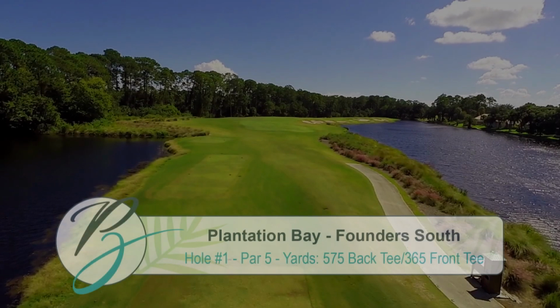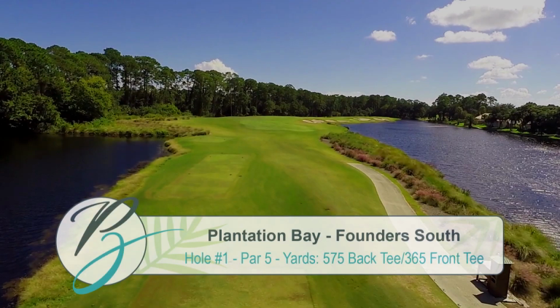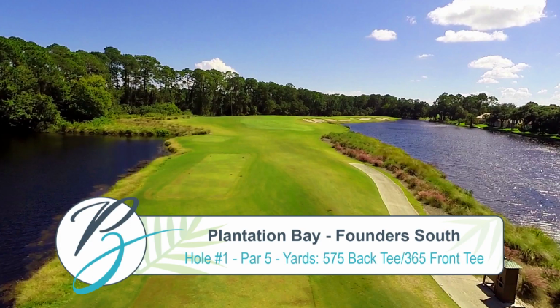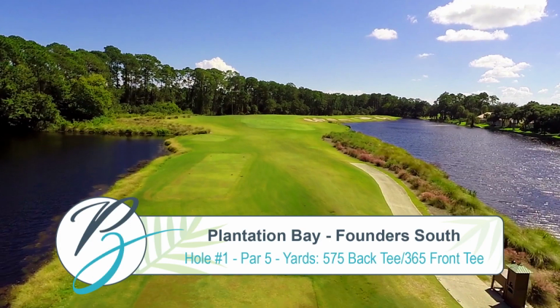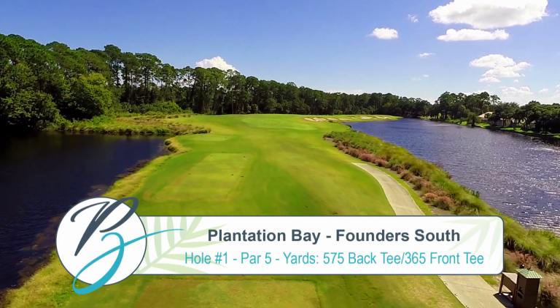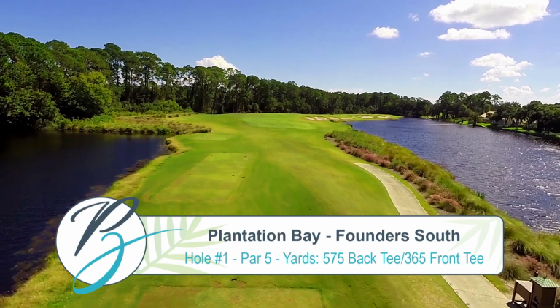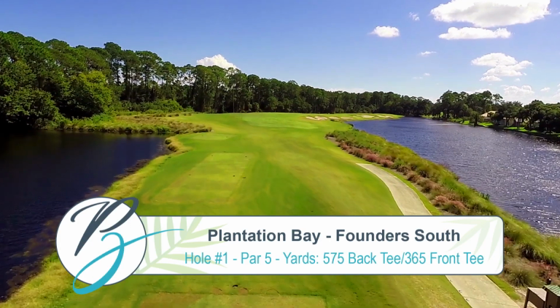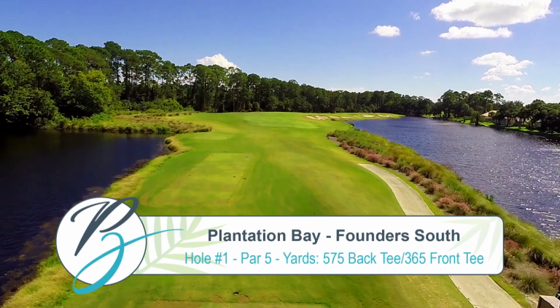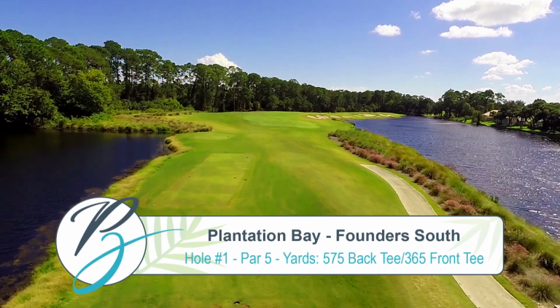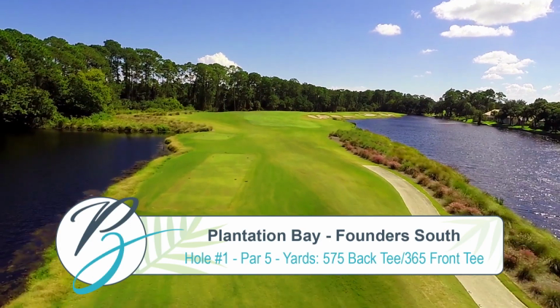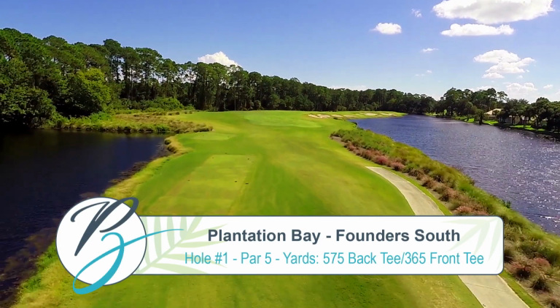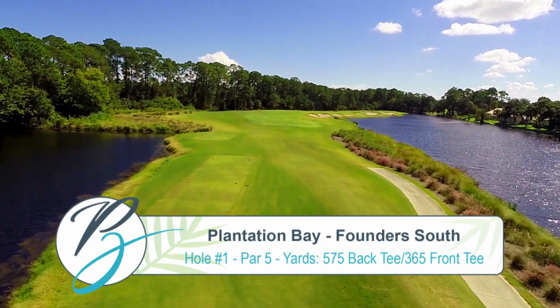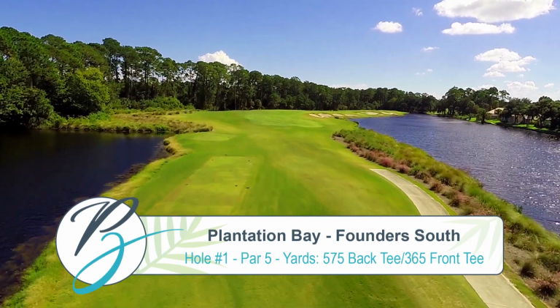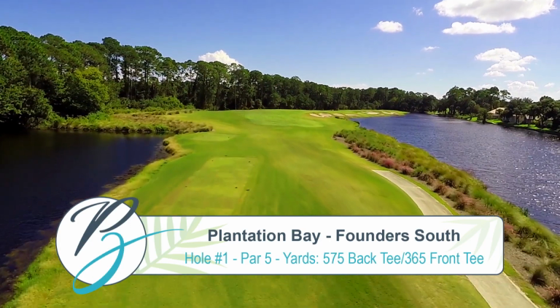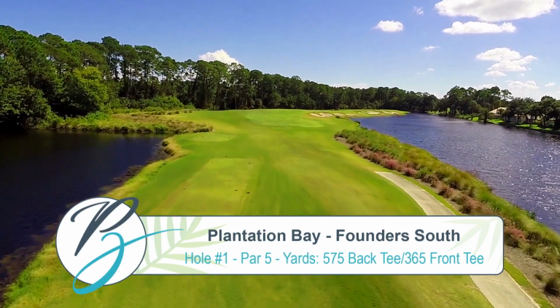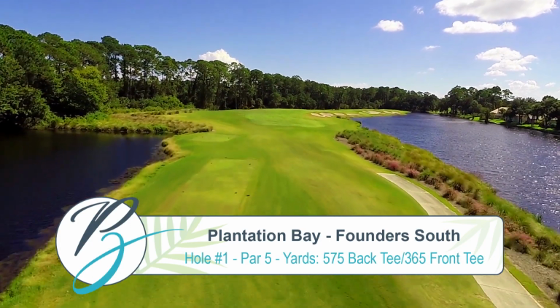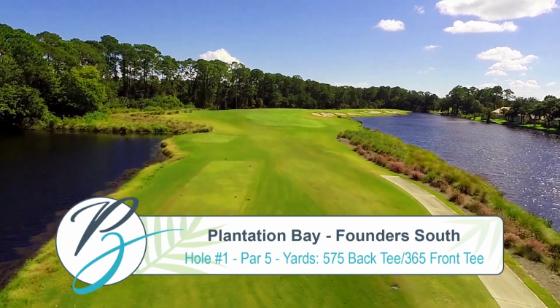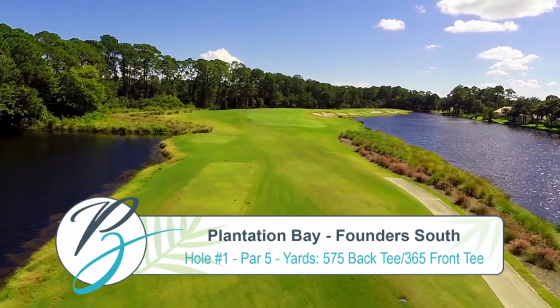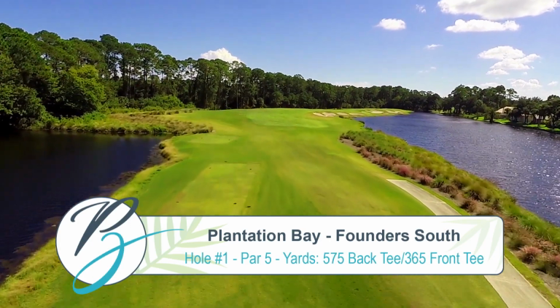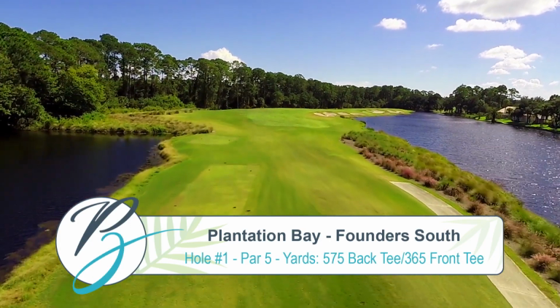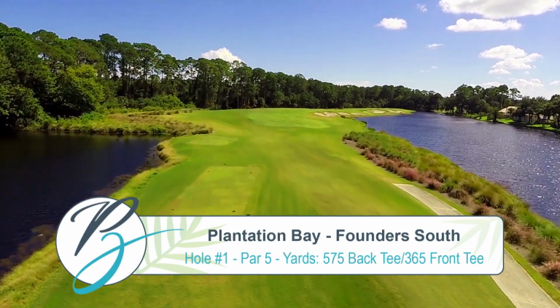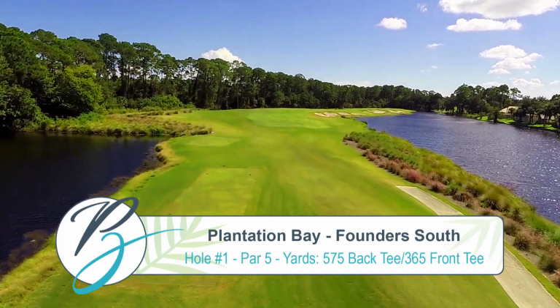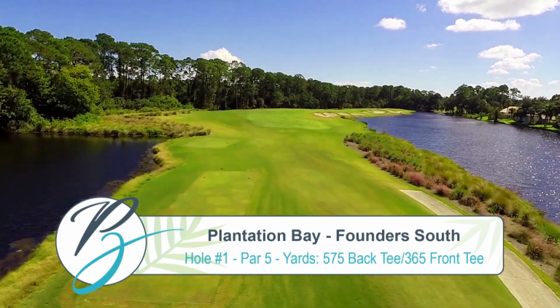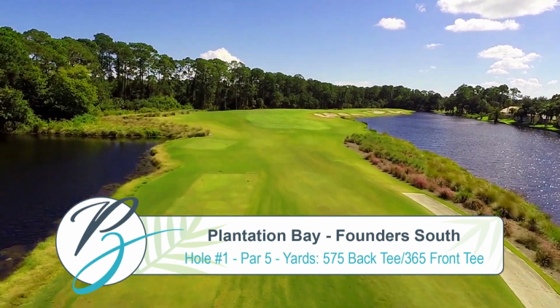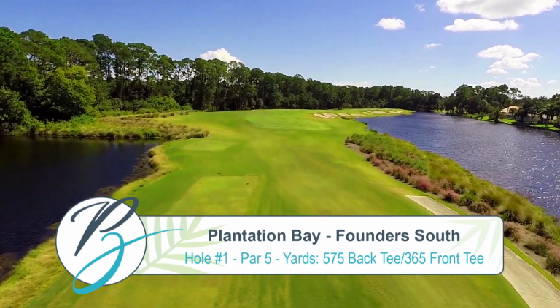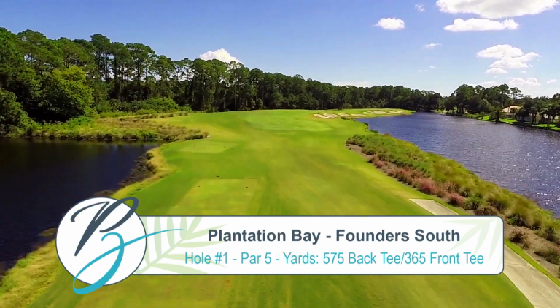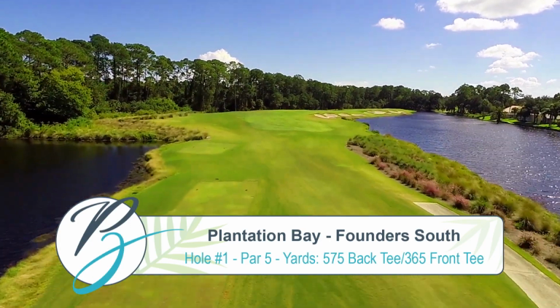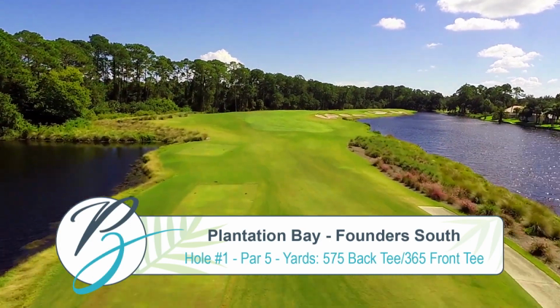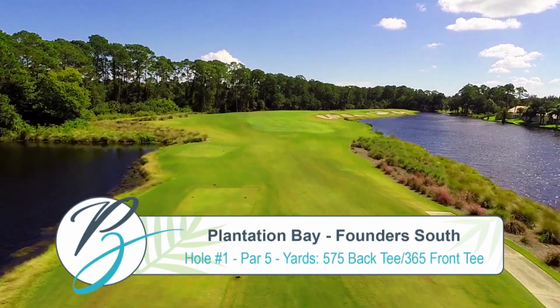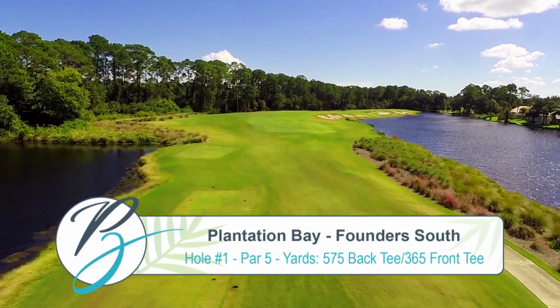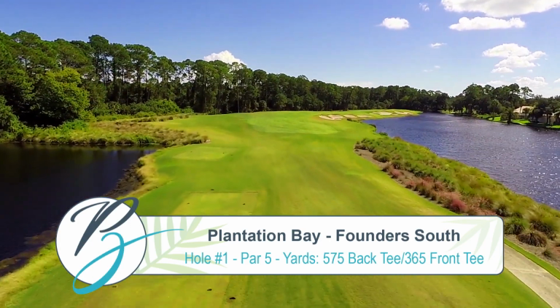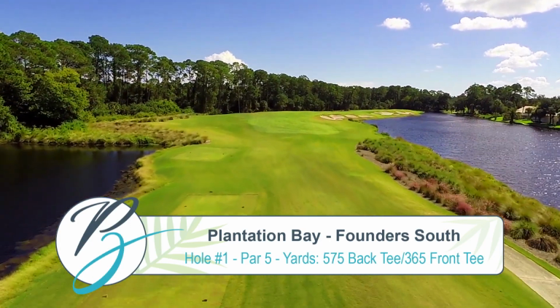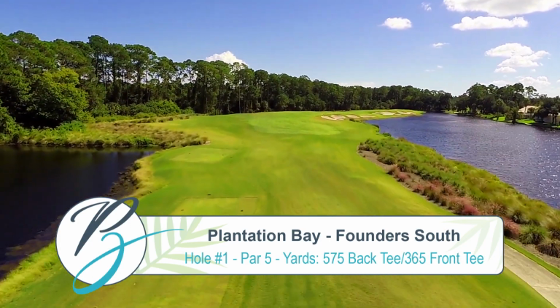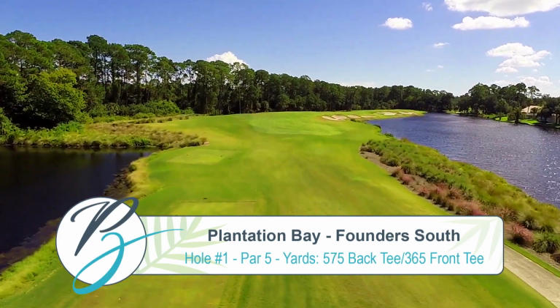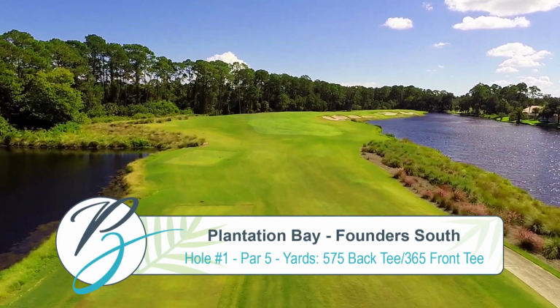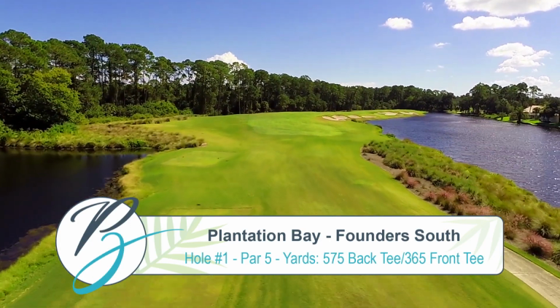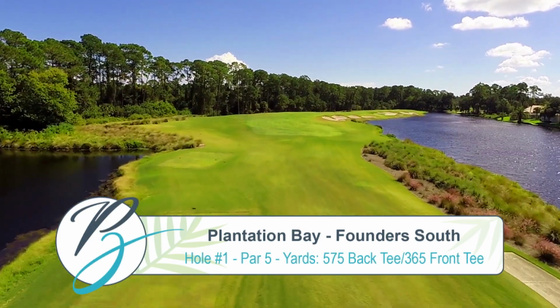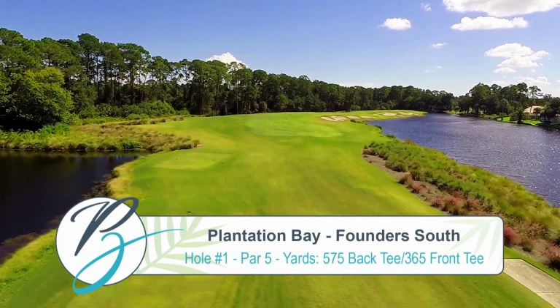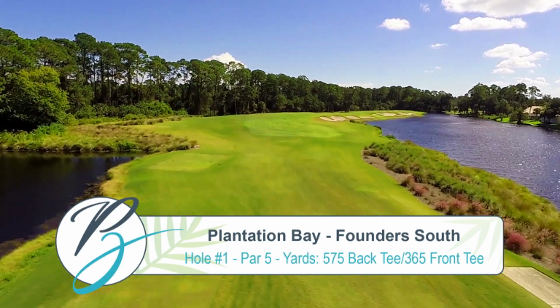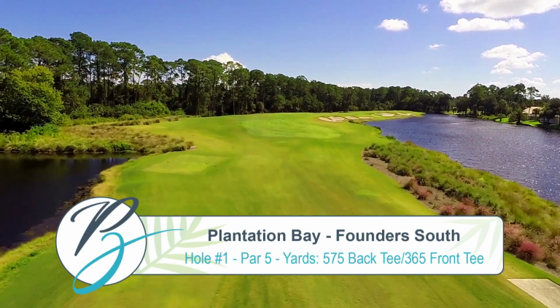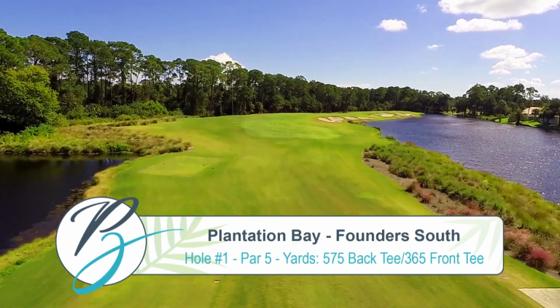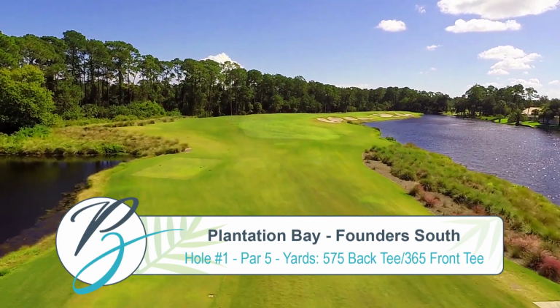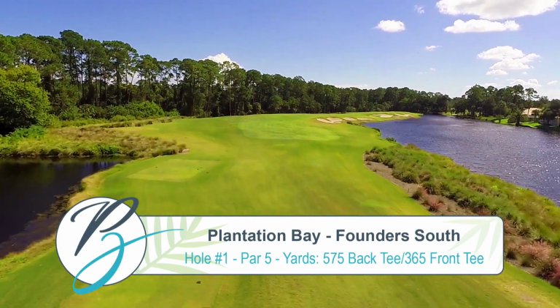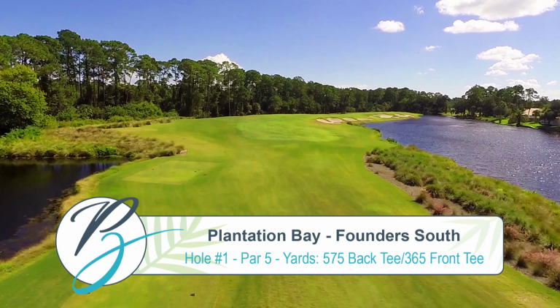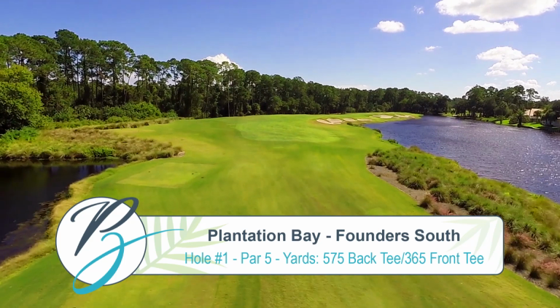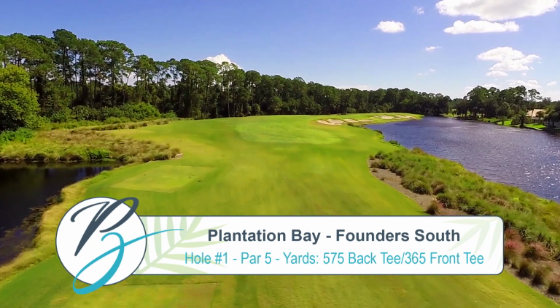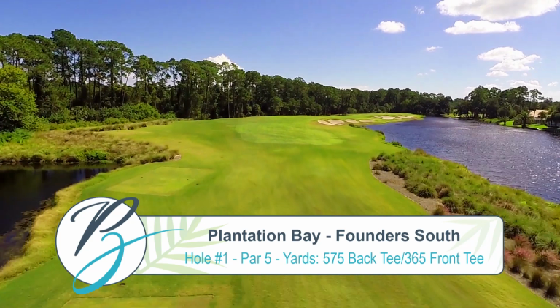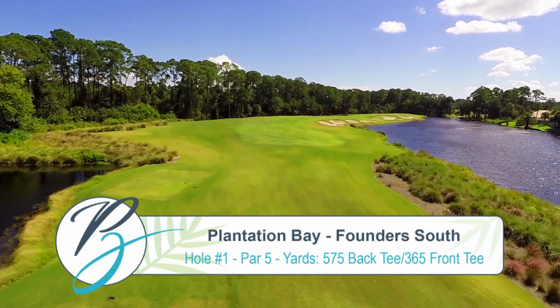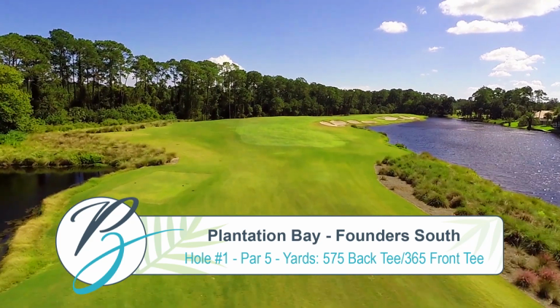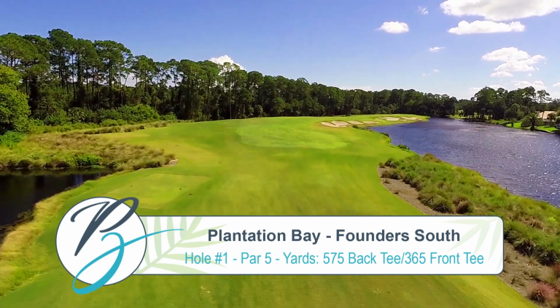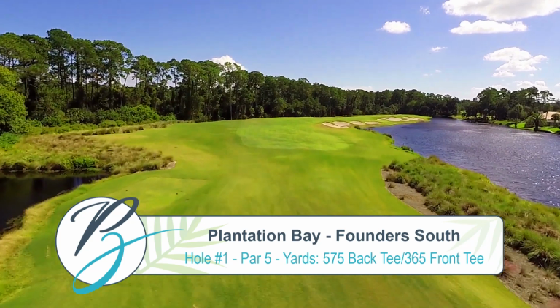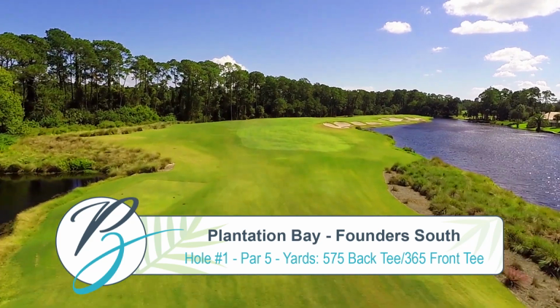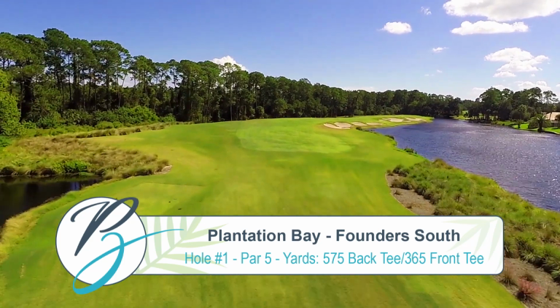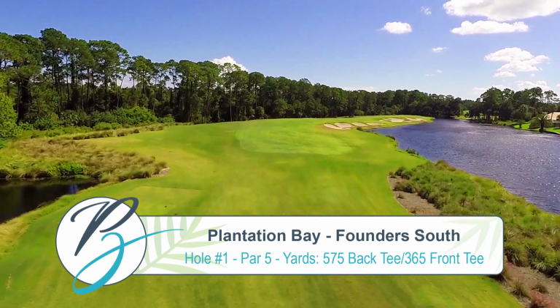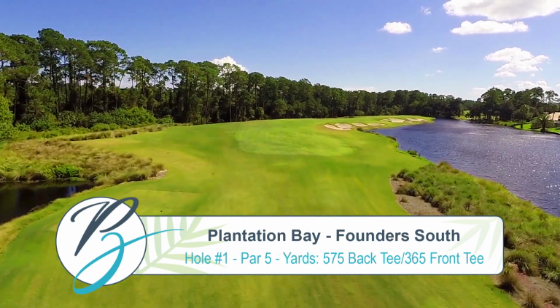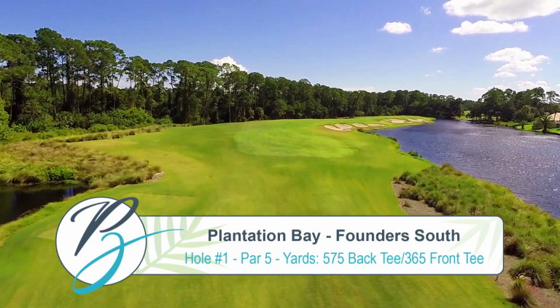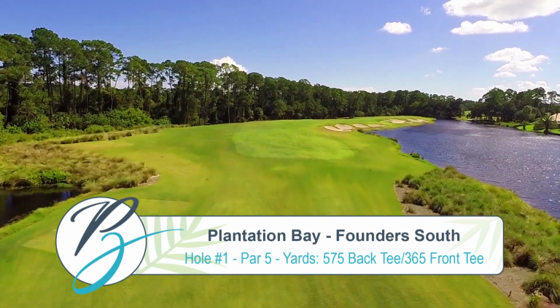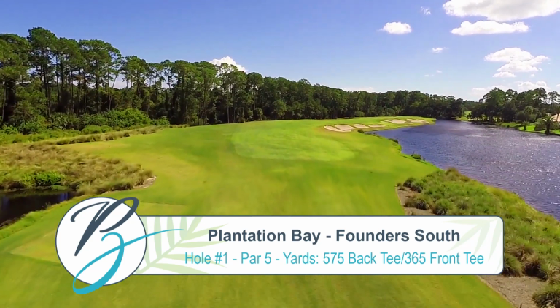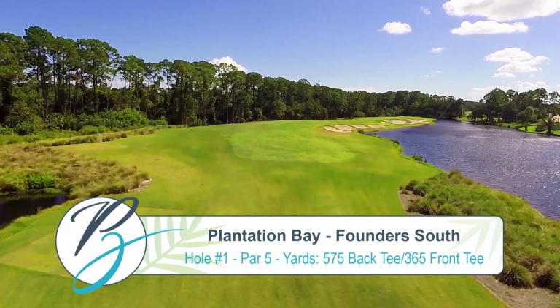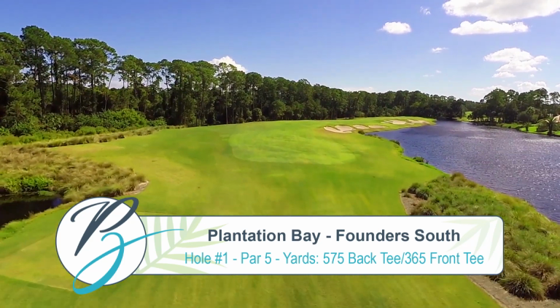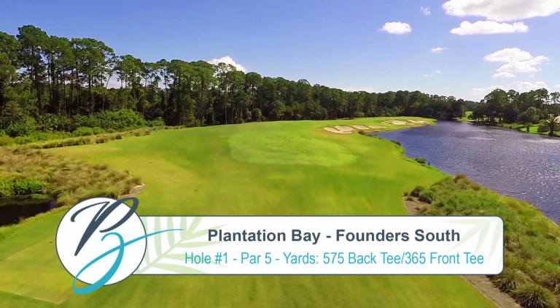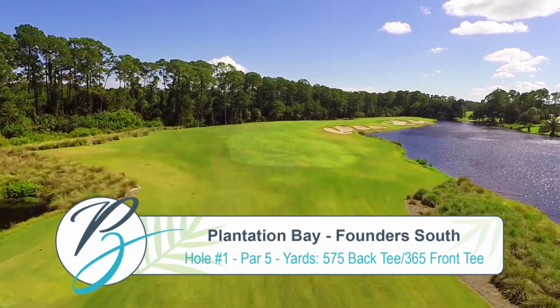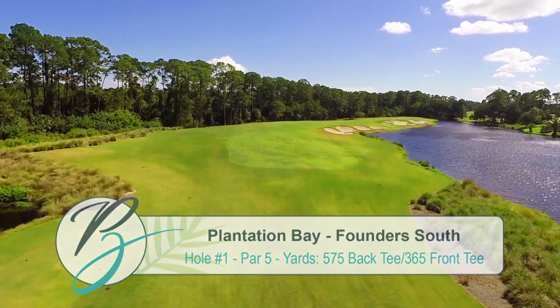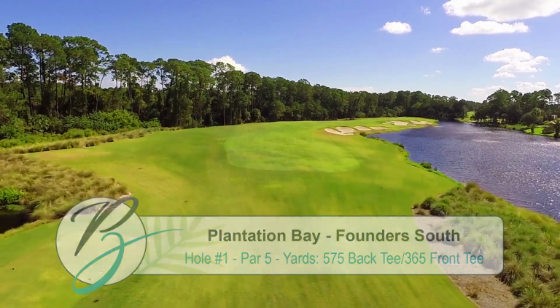Hole 1 is a wonderful par 5, measuring 575 yards from the back tees and 365 yards from the front tees.